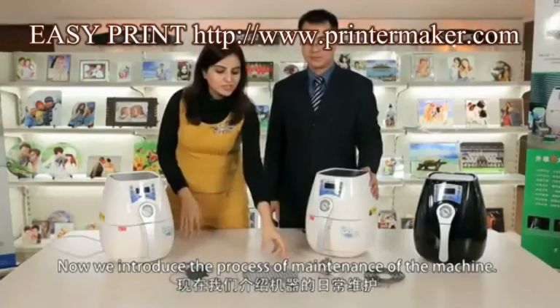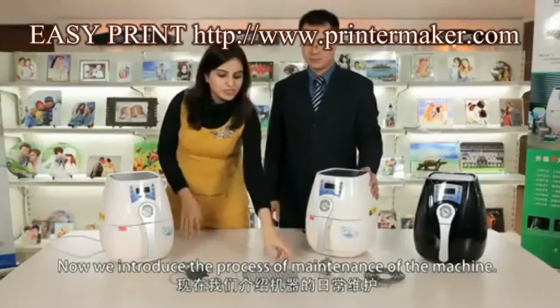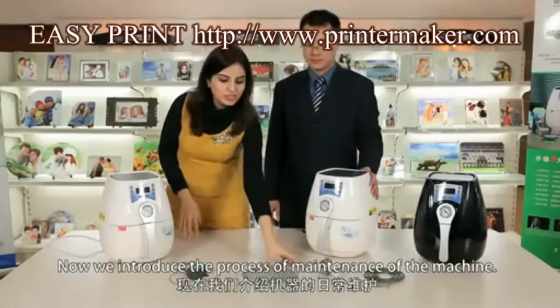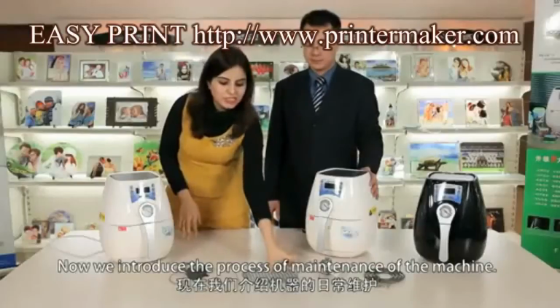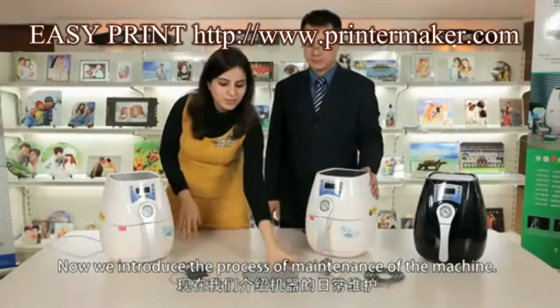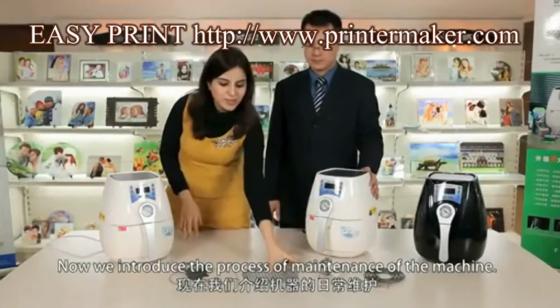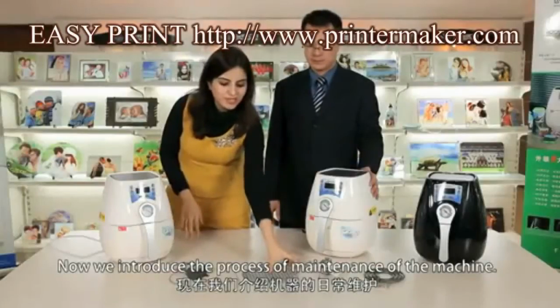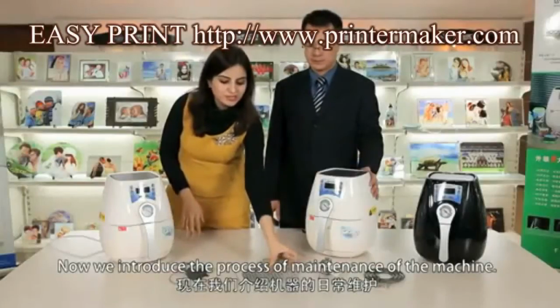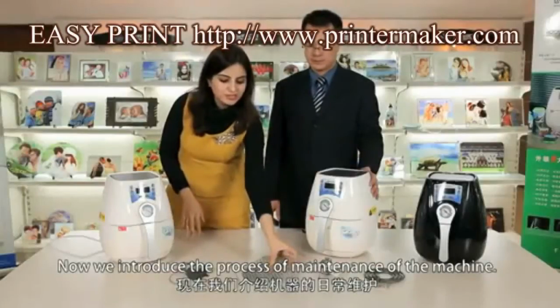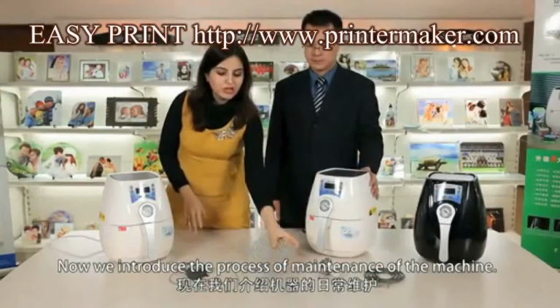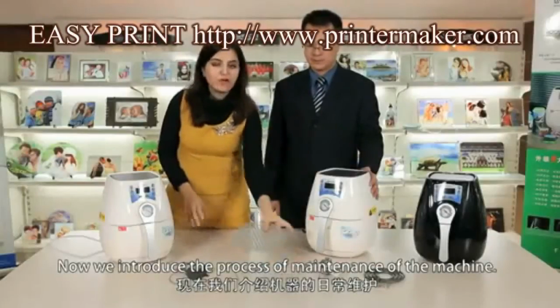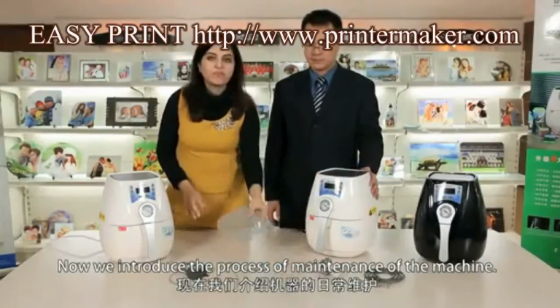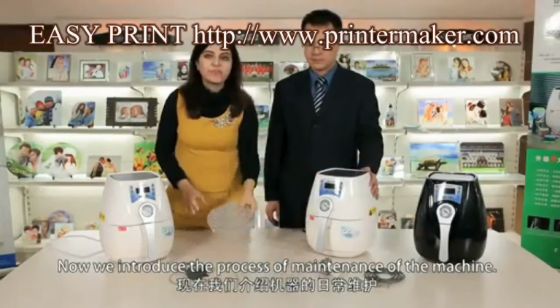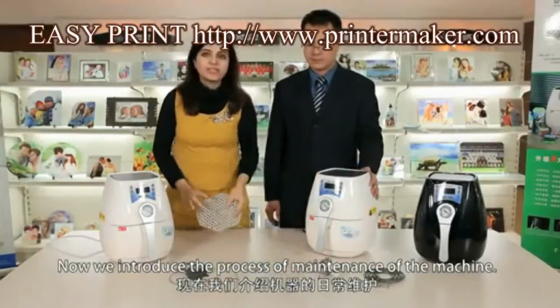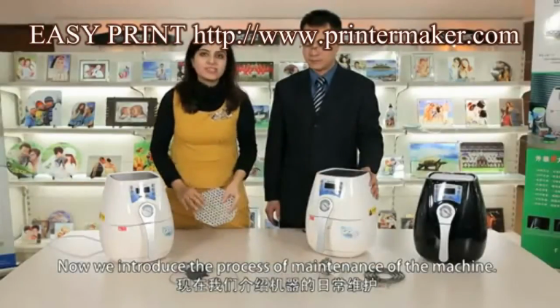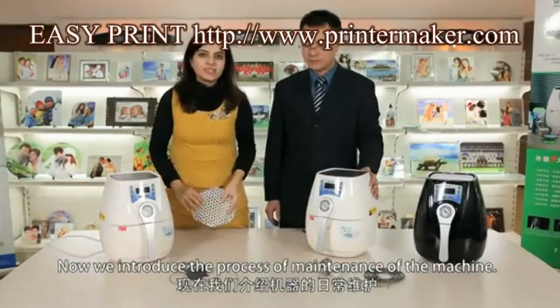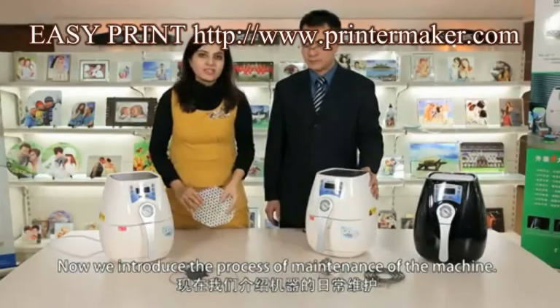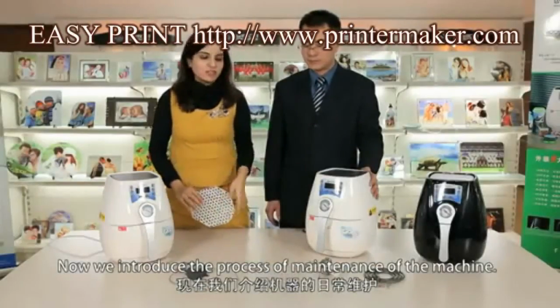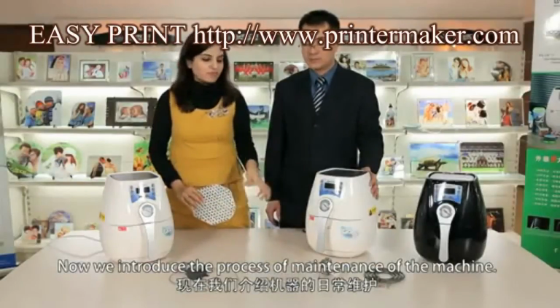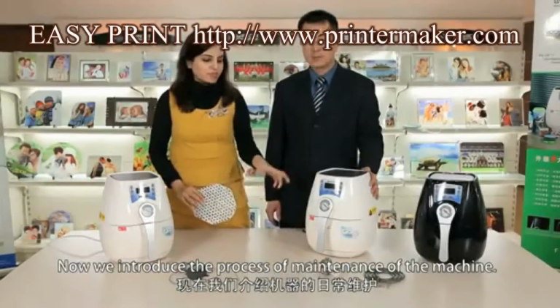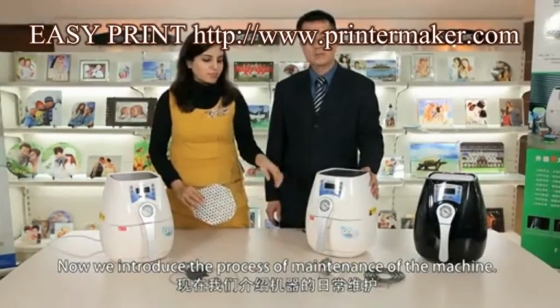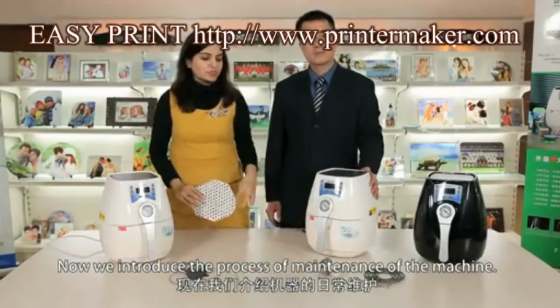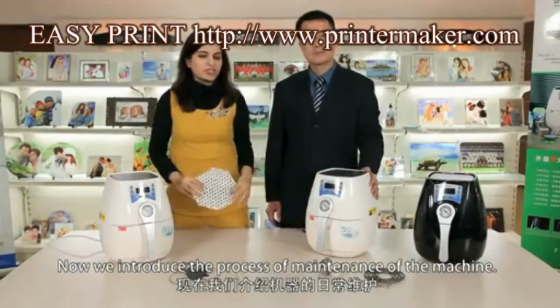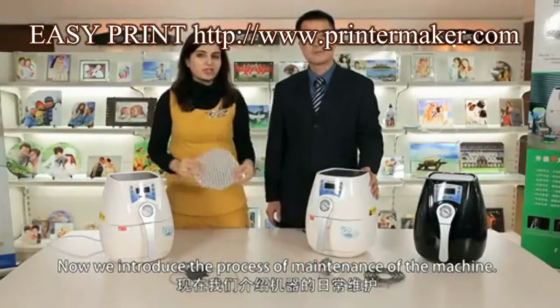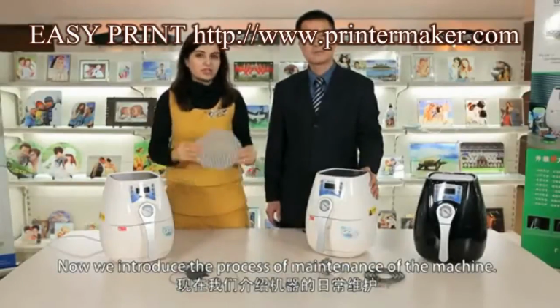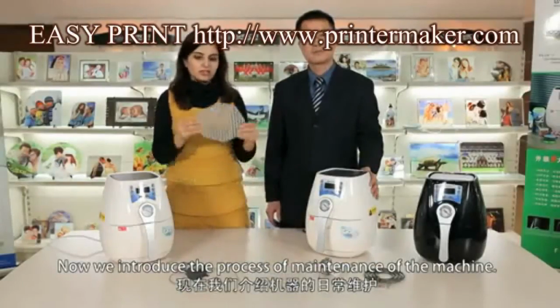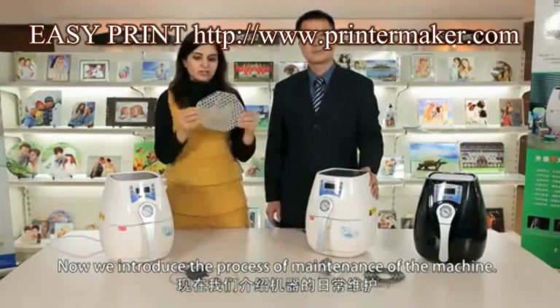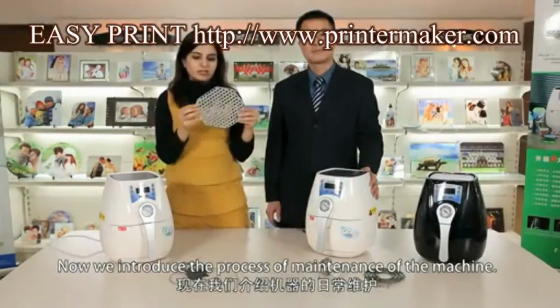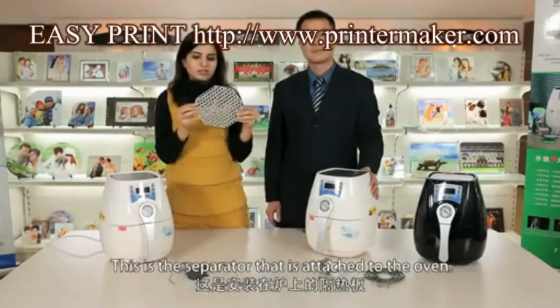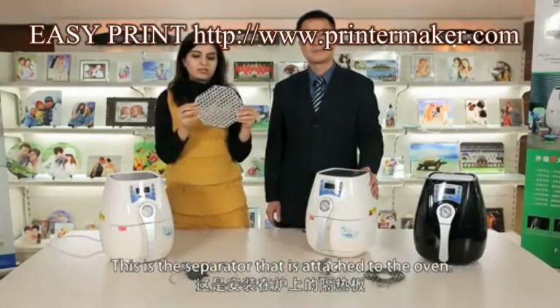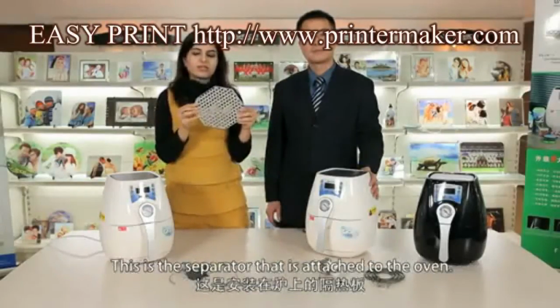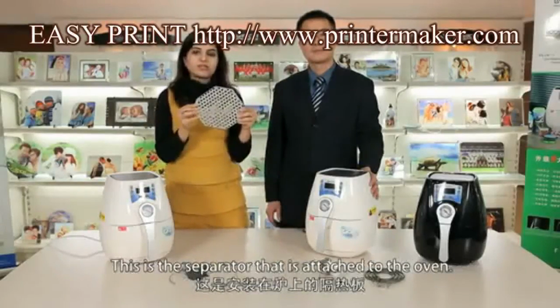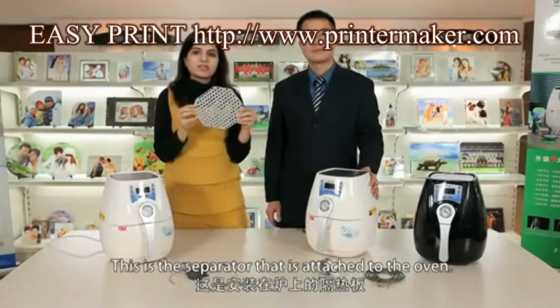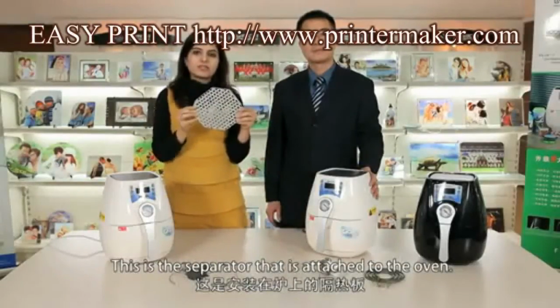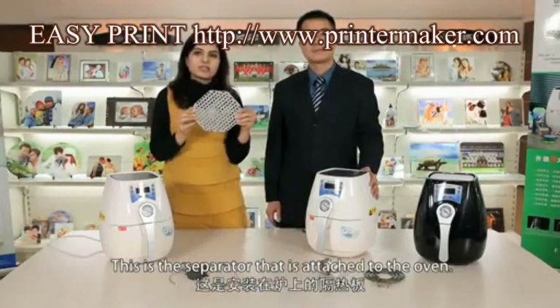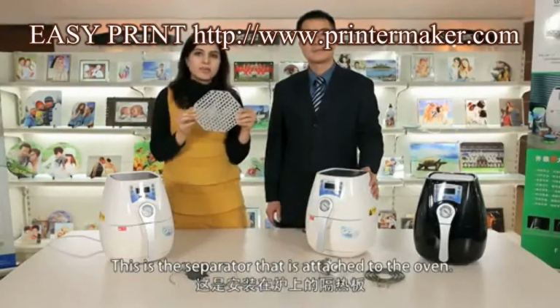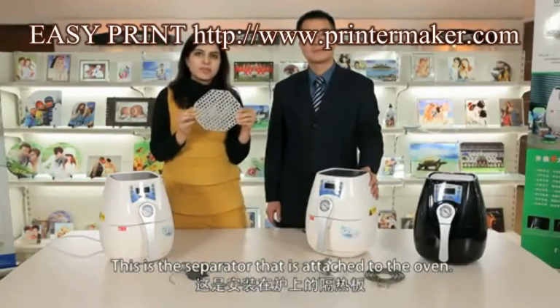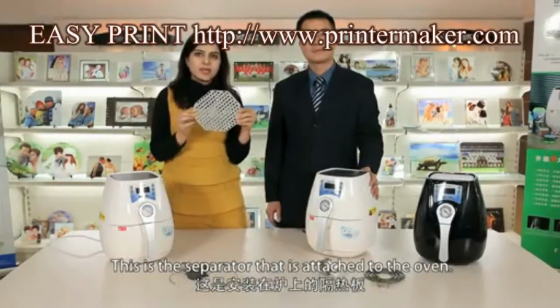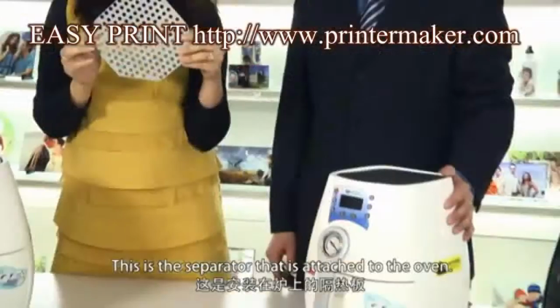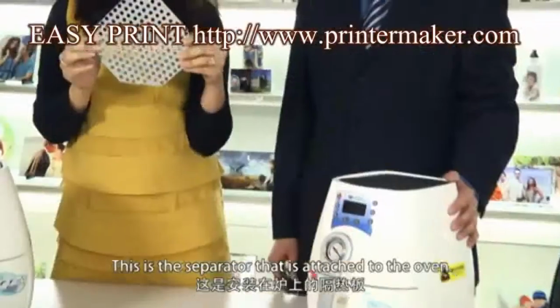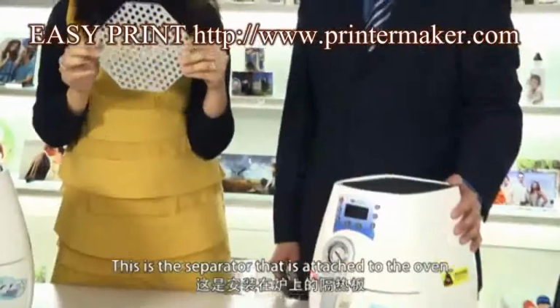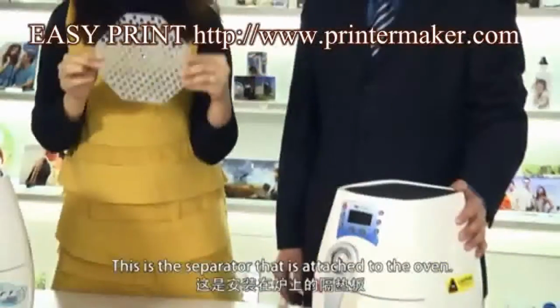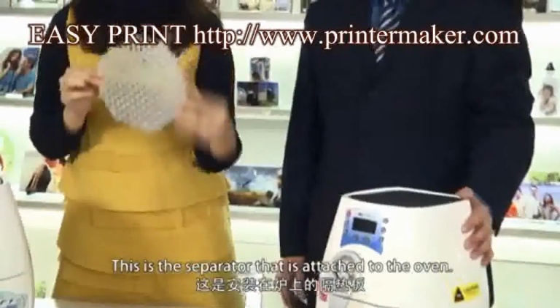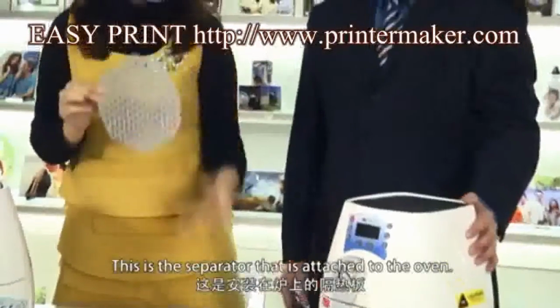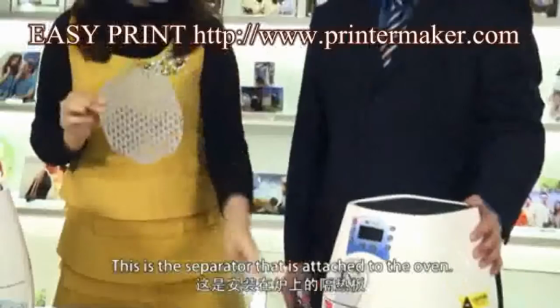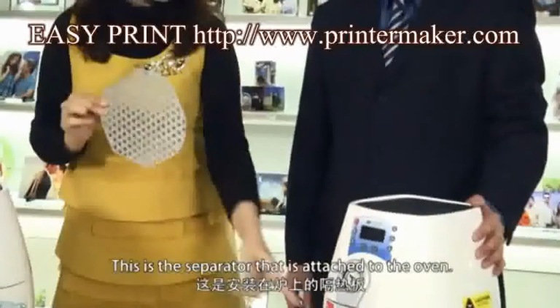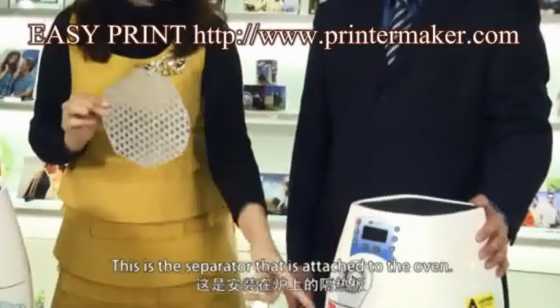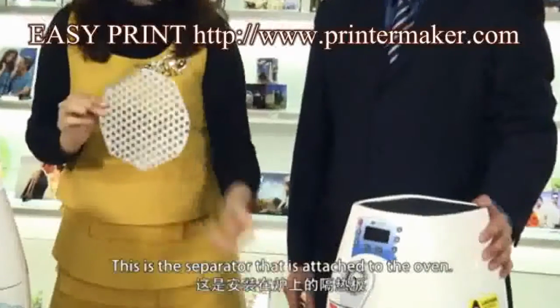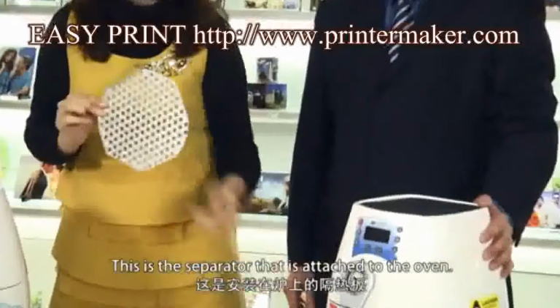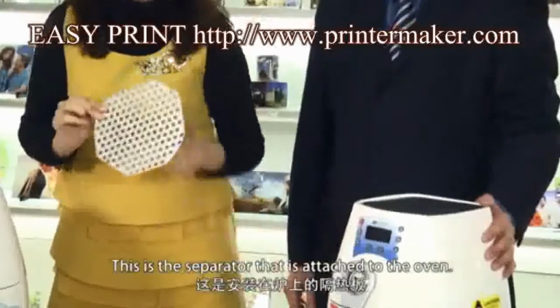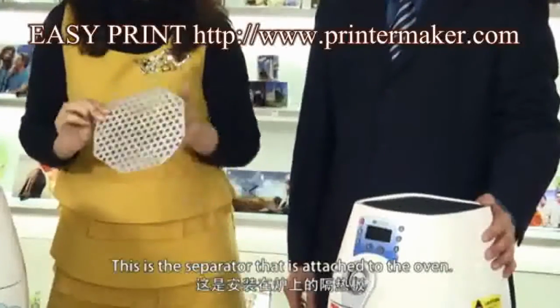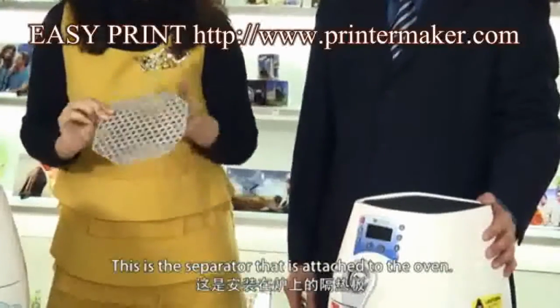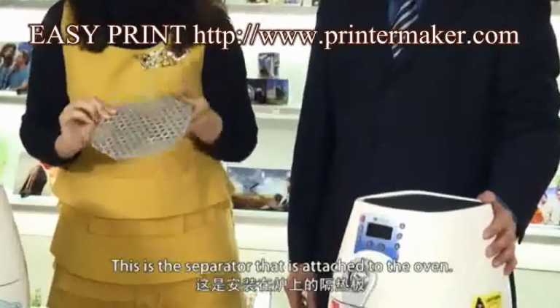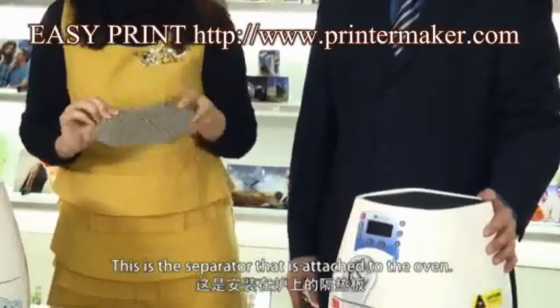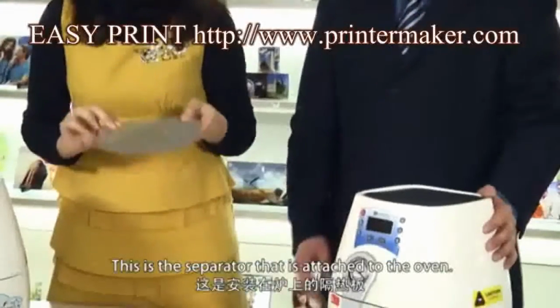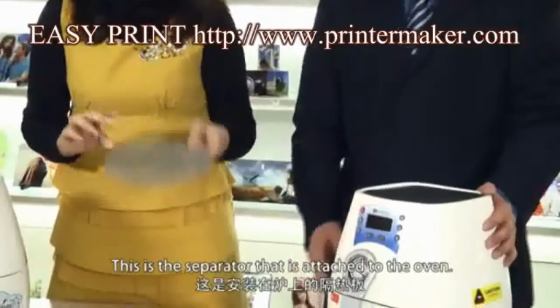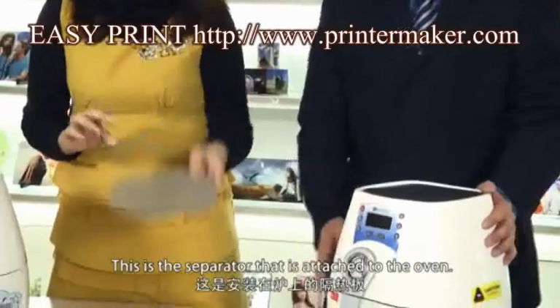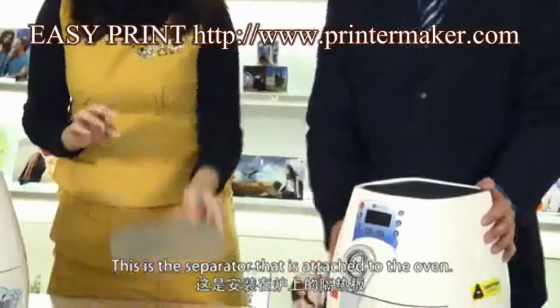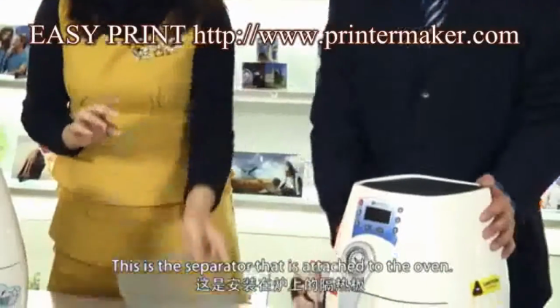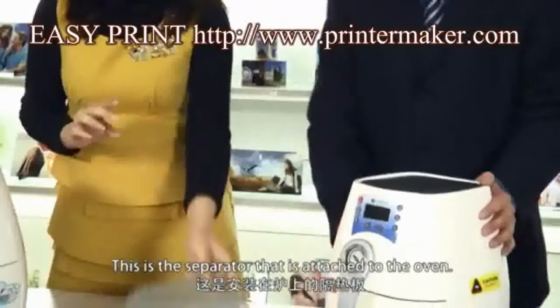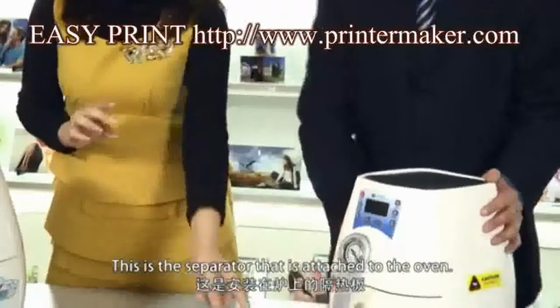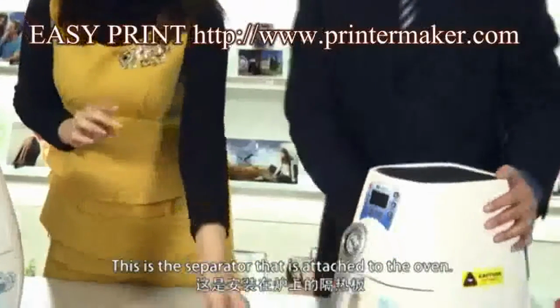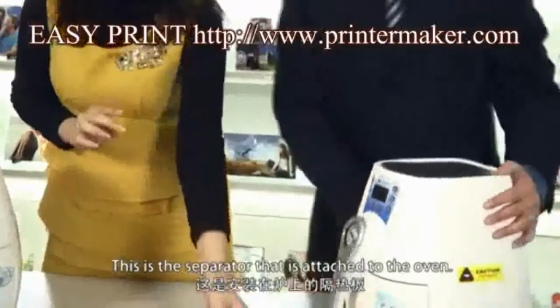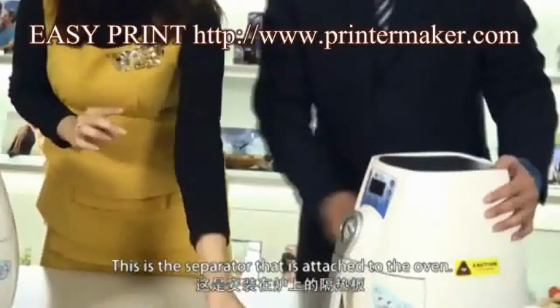We introduce the method of maintenance of the machine. This is the separator that's attached to the oven.